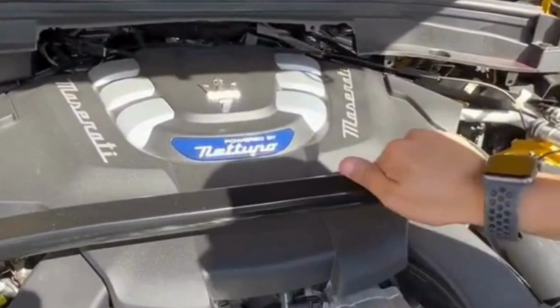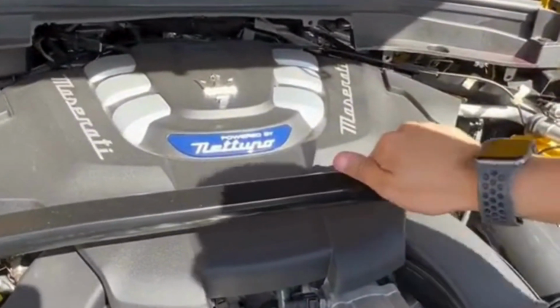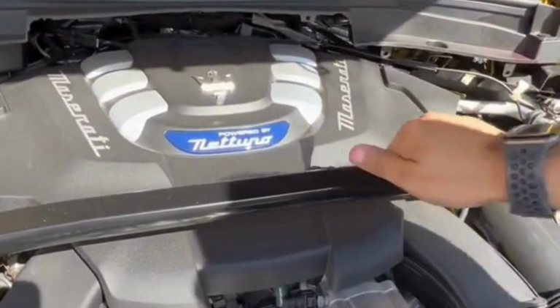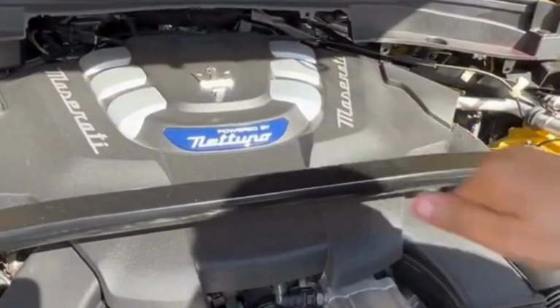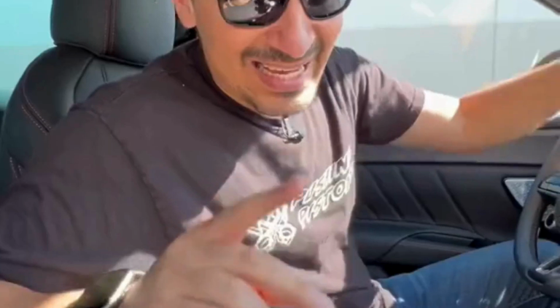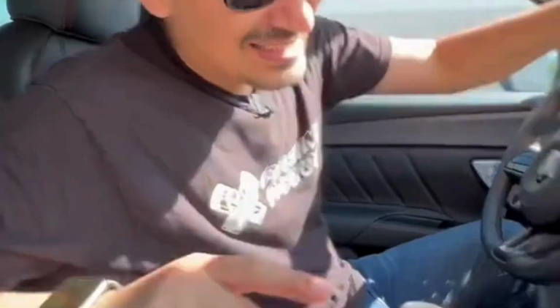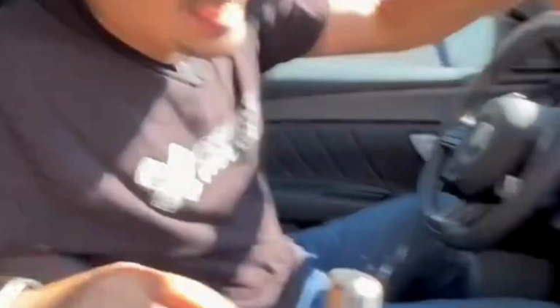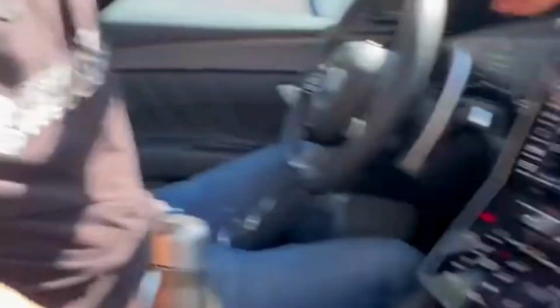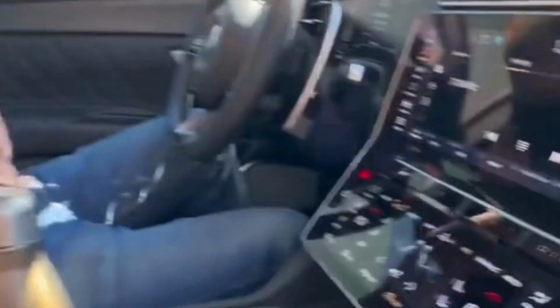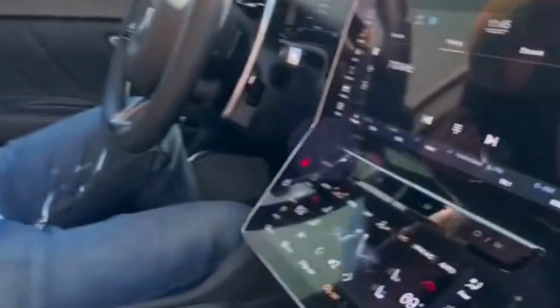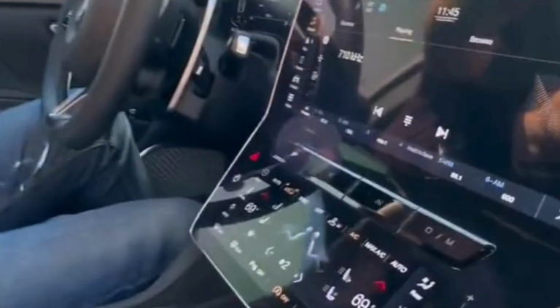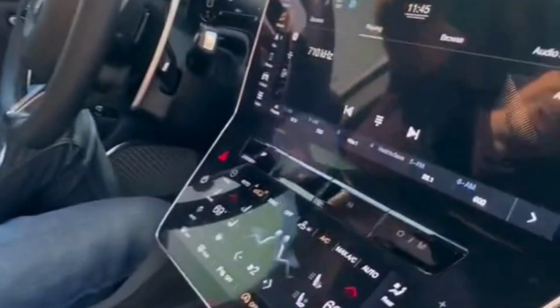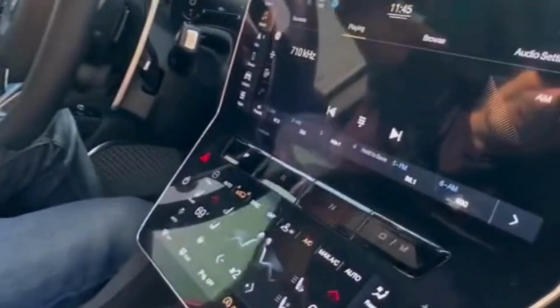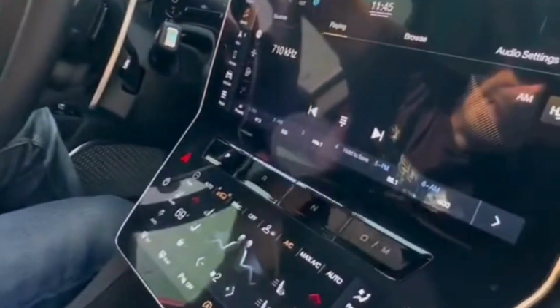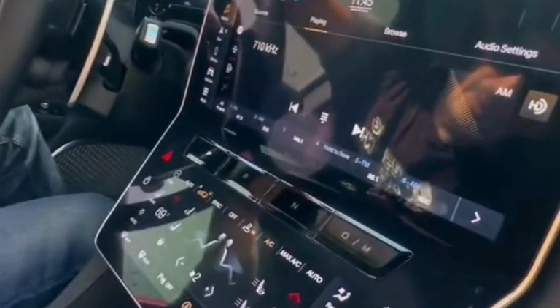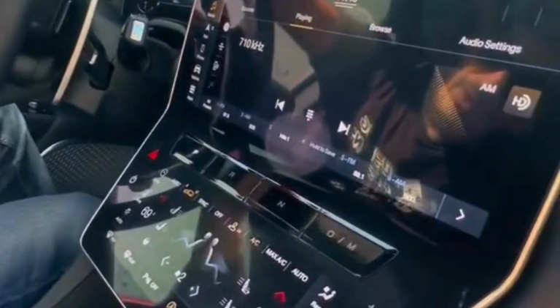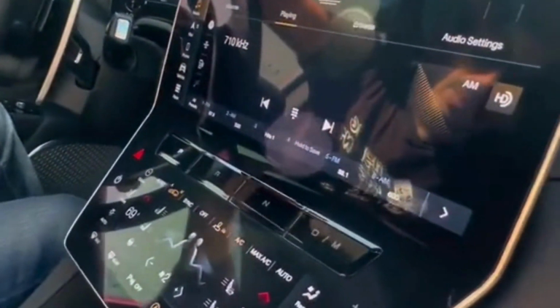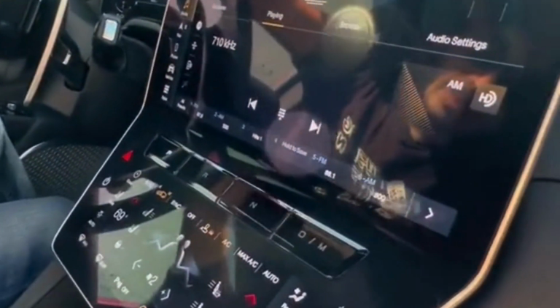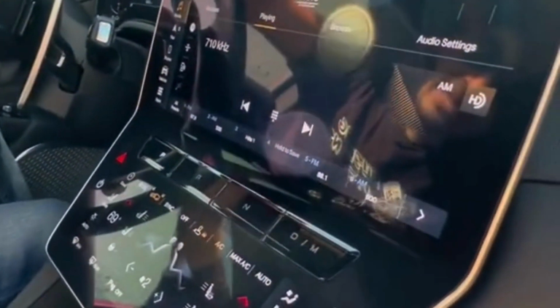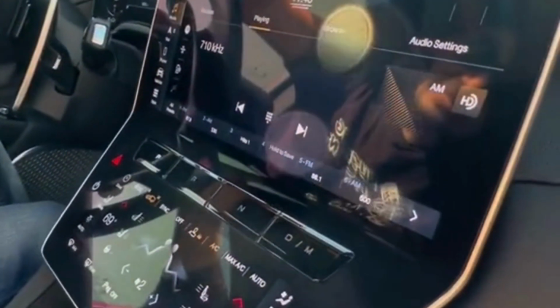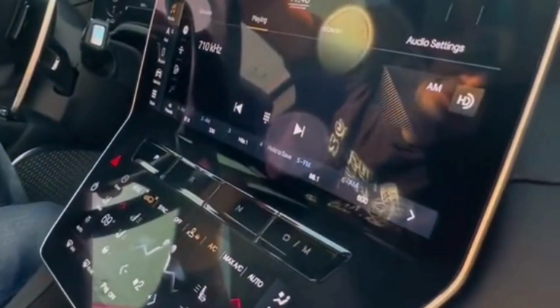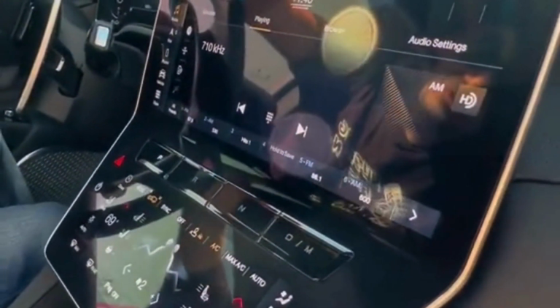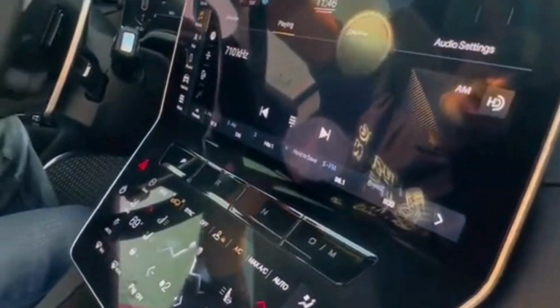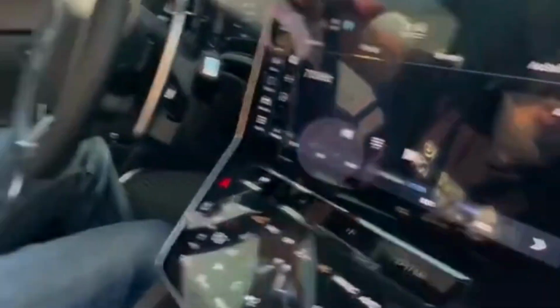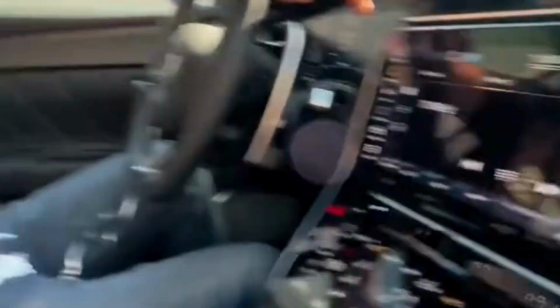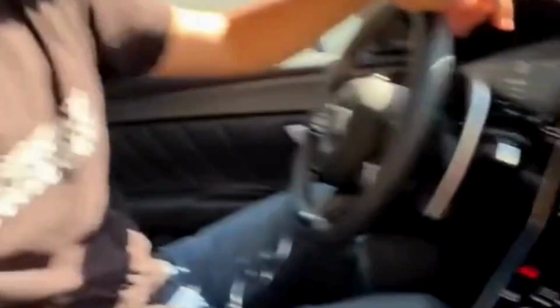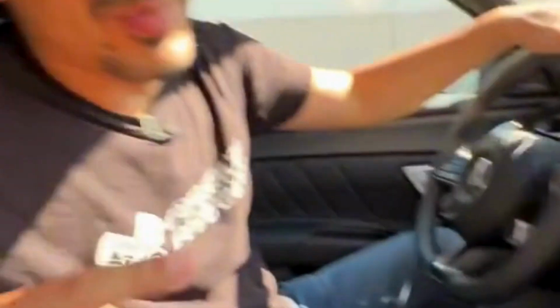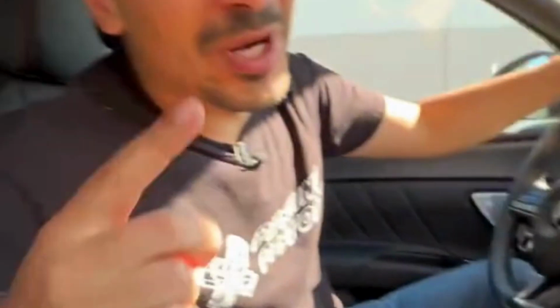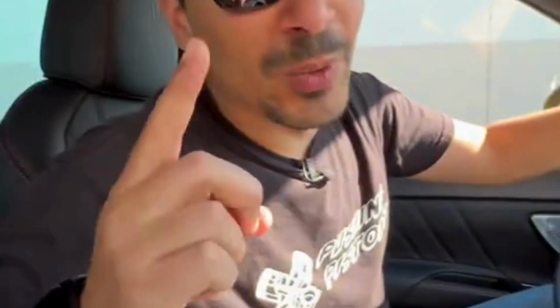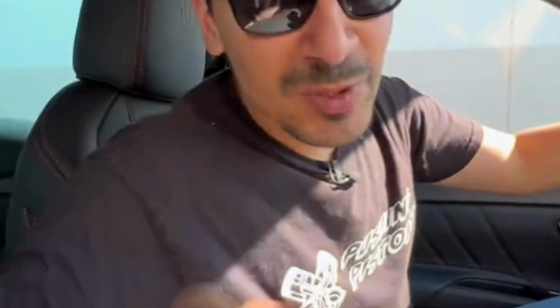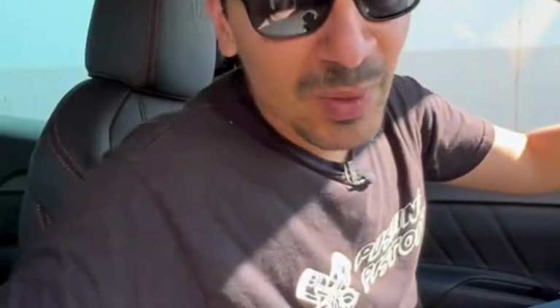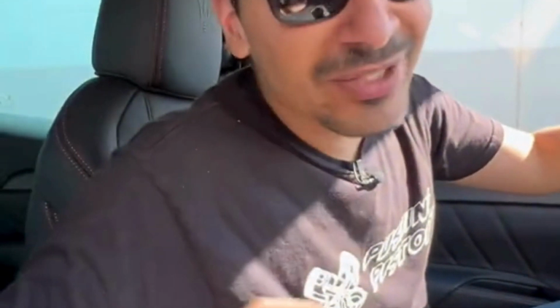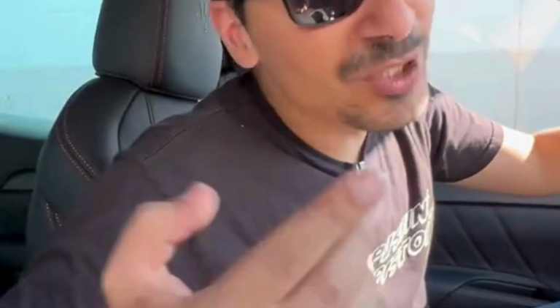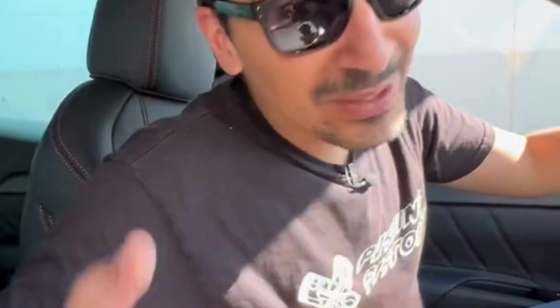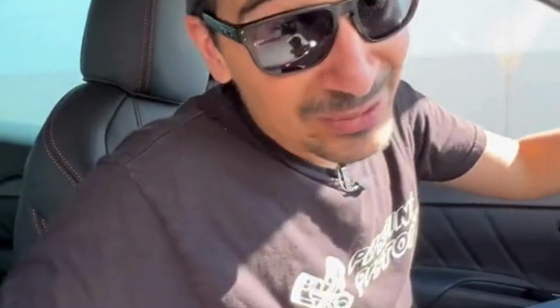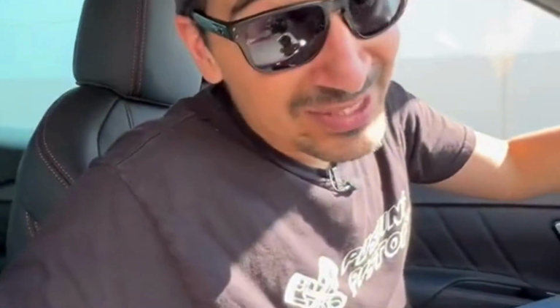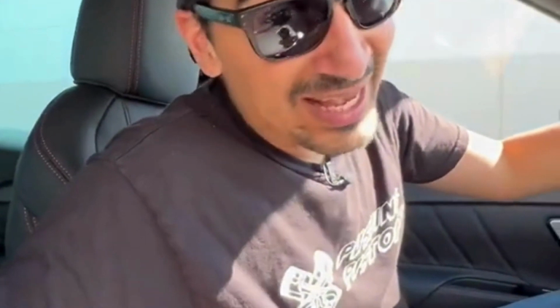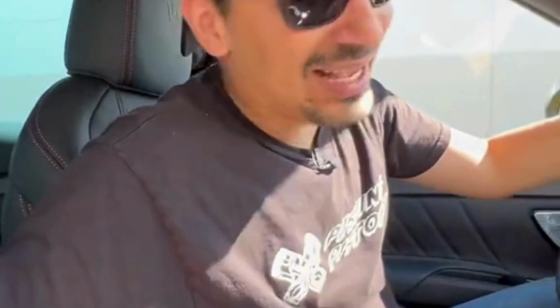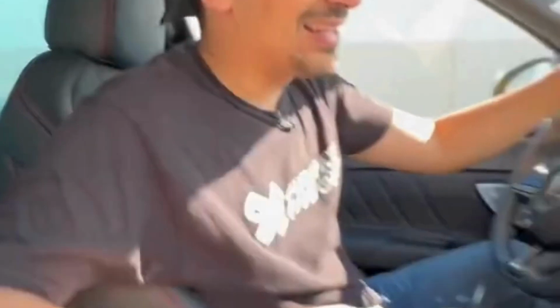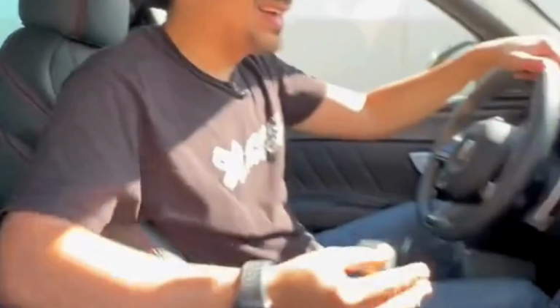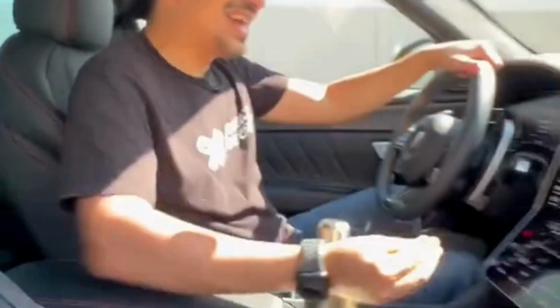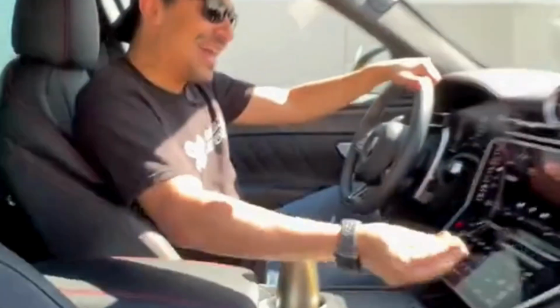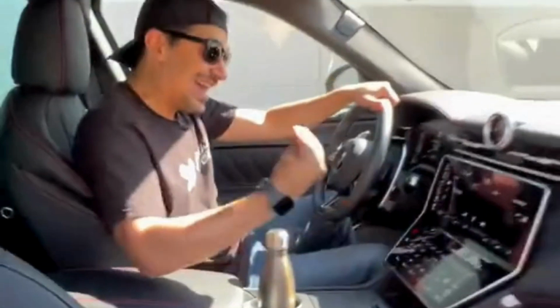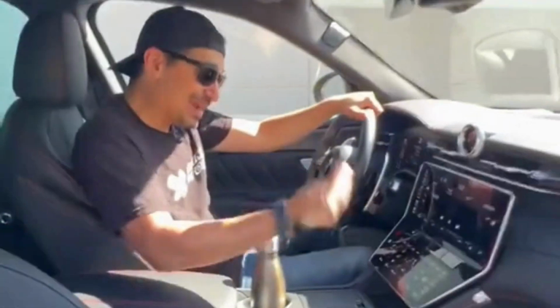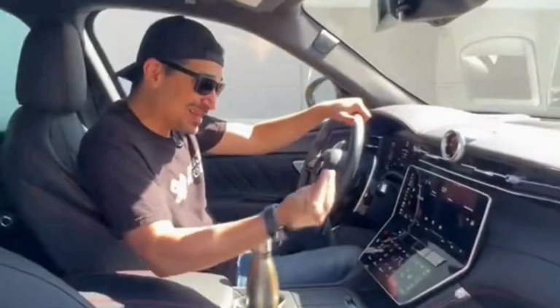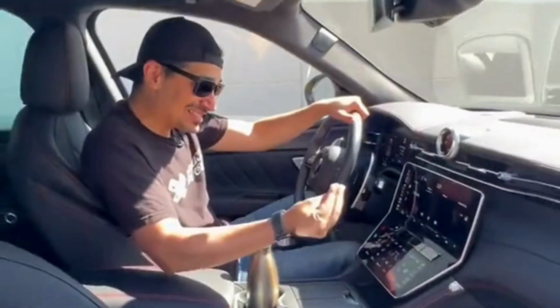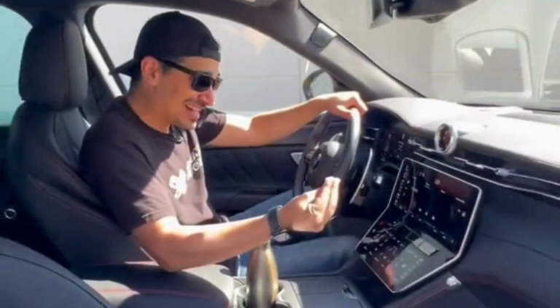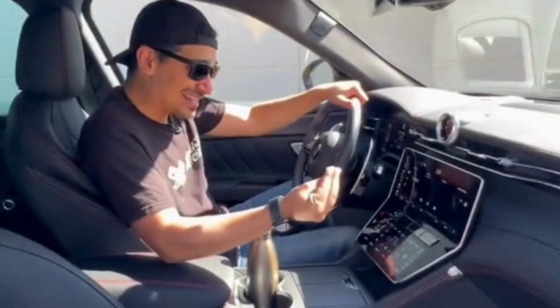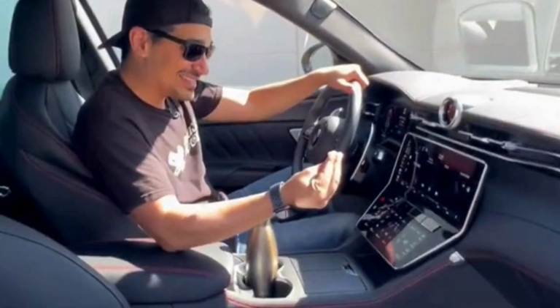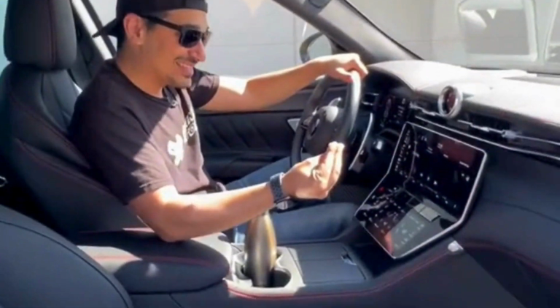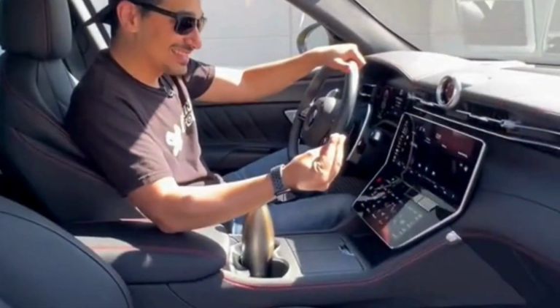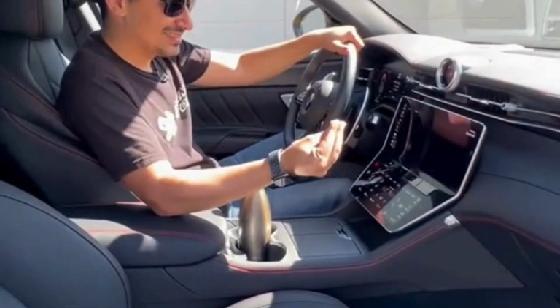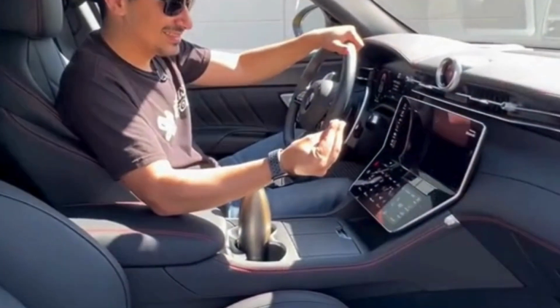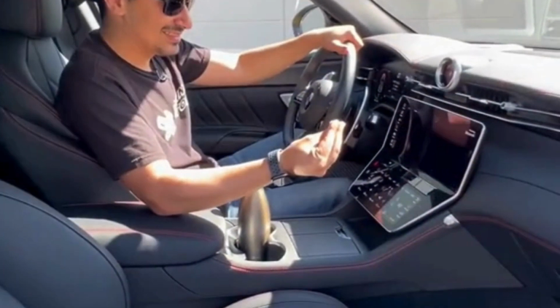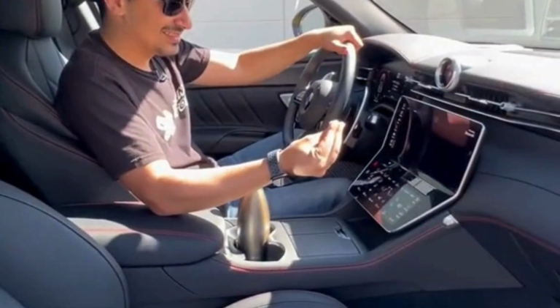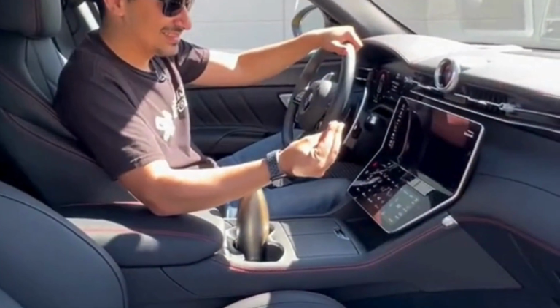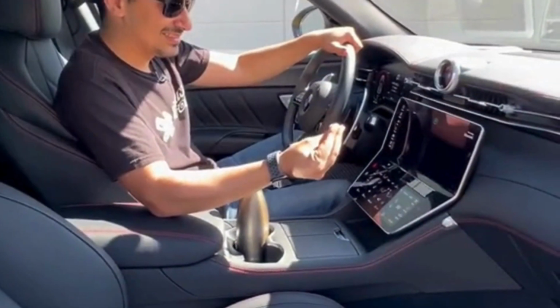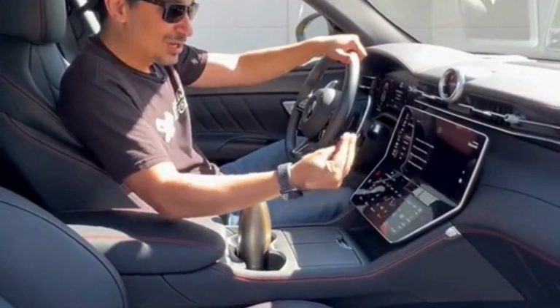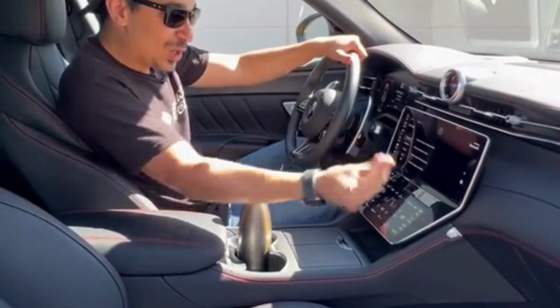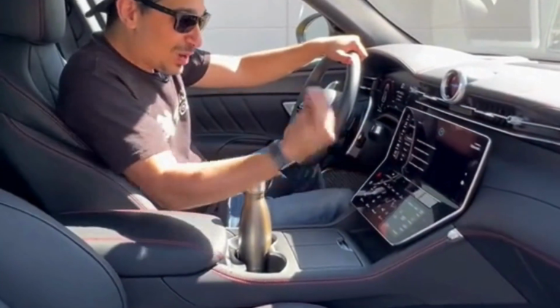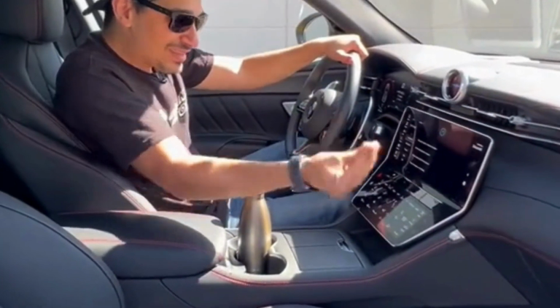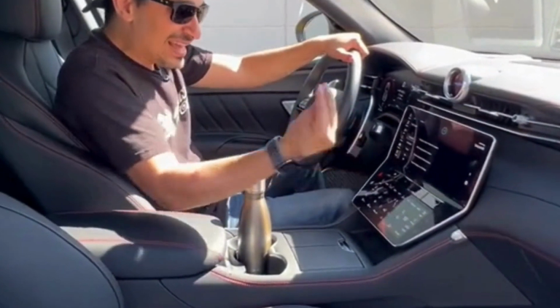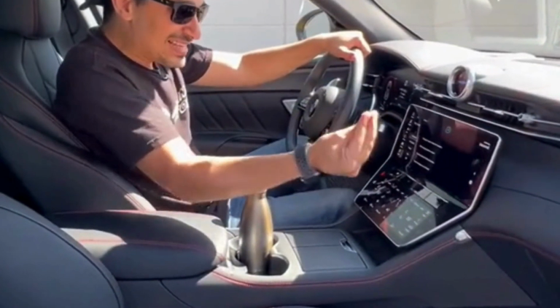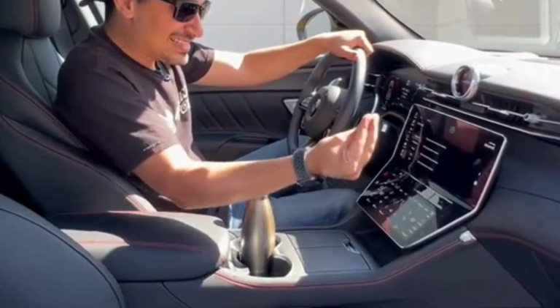Inside, you get a touchscreen with Apple CarPlay and Android Auto, but it'll also respond to you when you say 'Hey Maserati, lower the AC.'